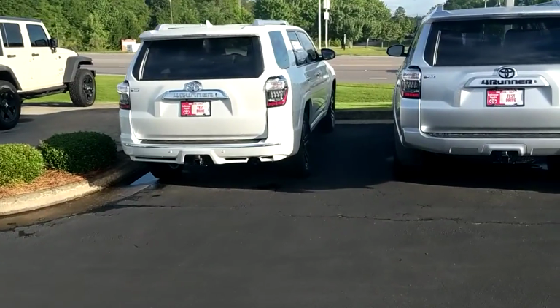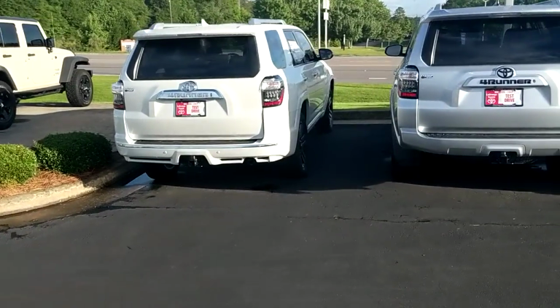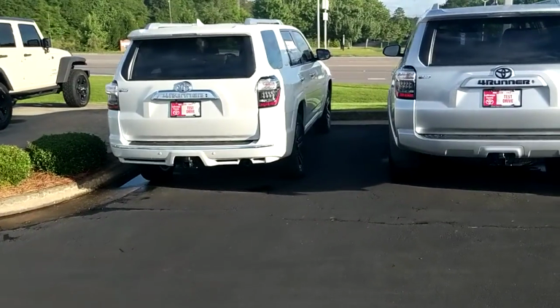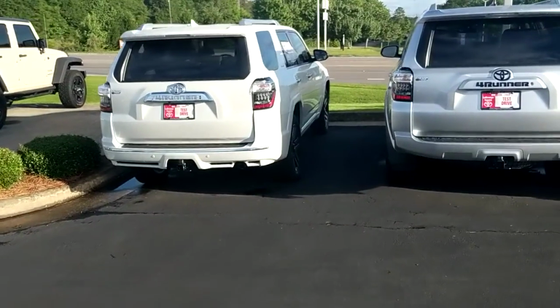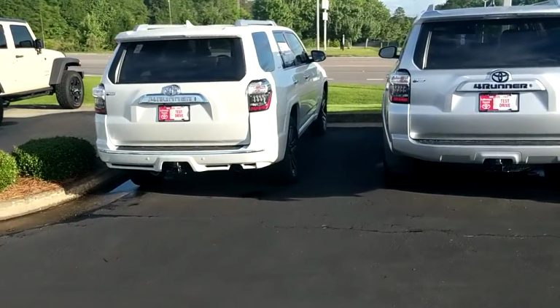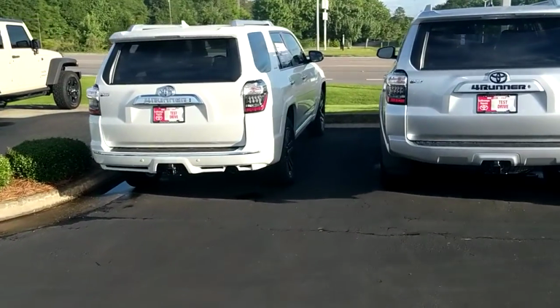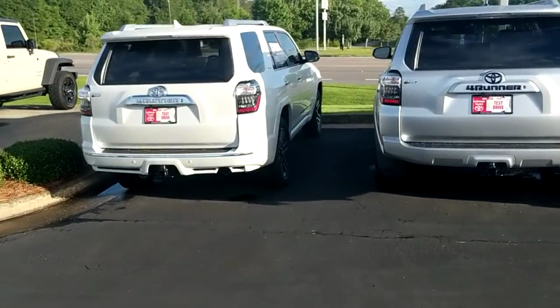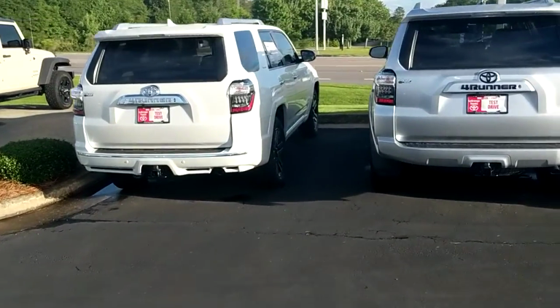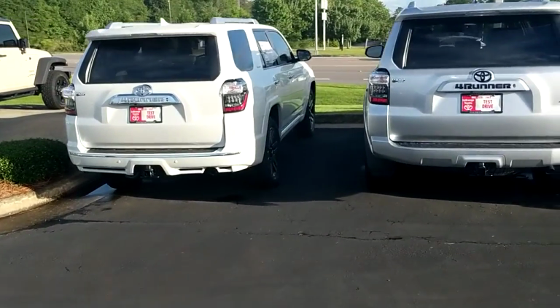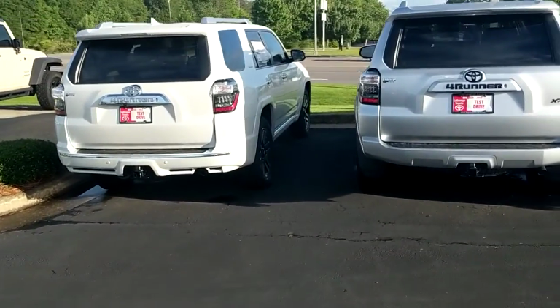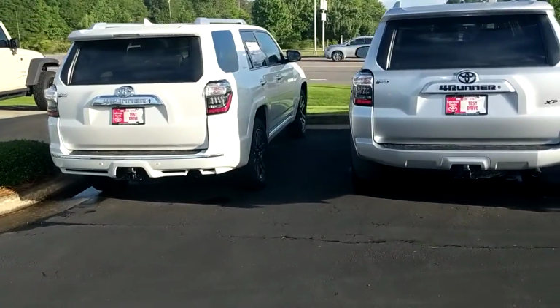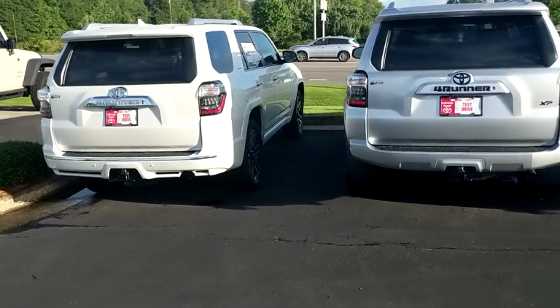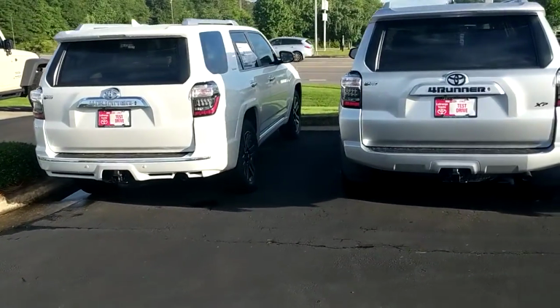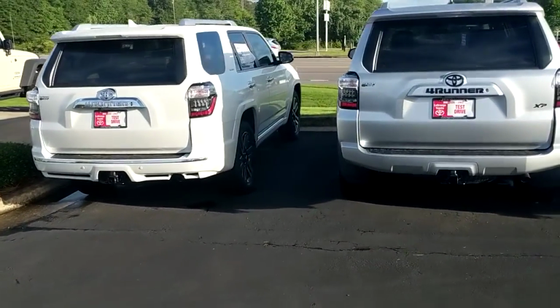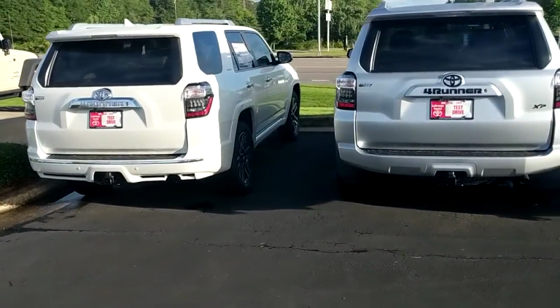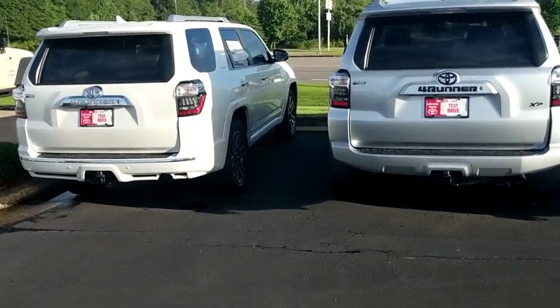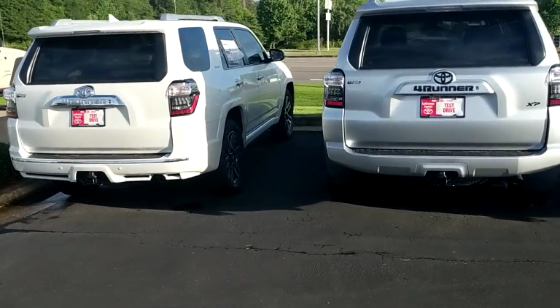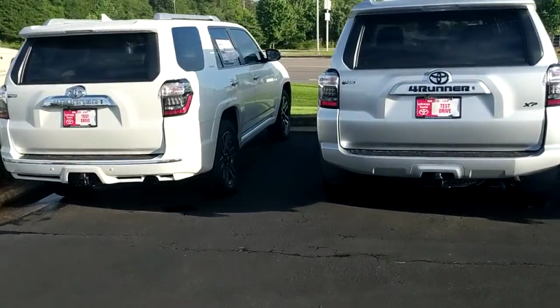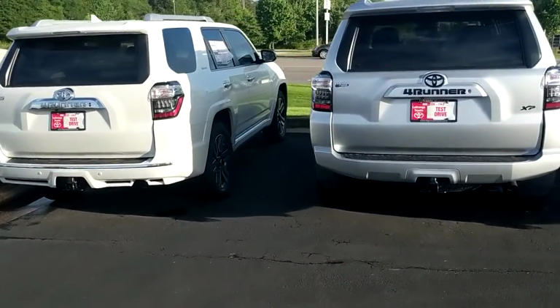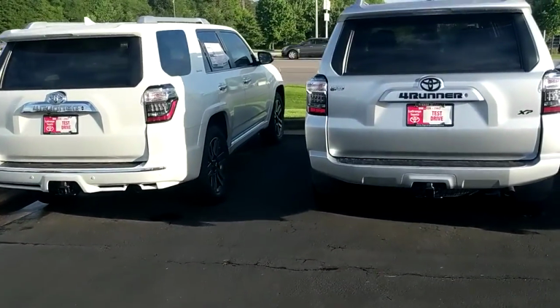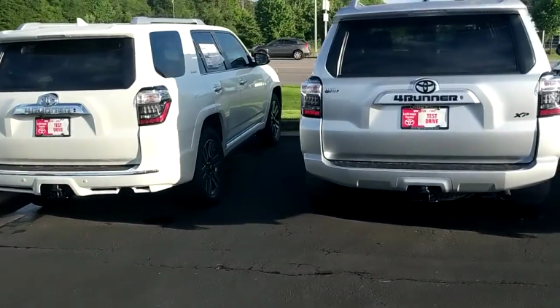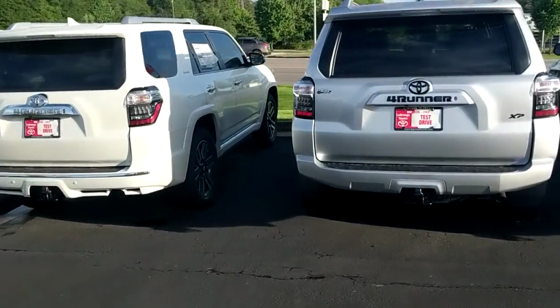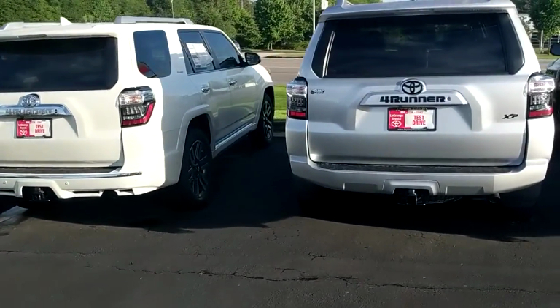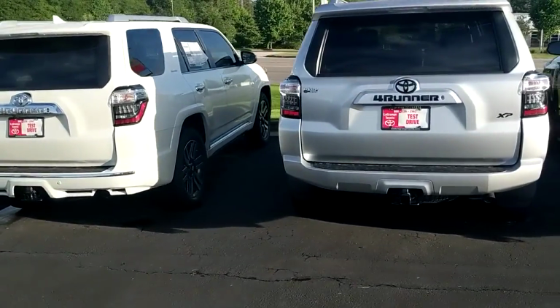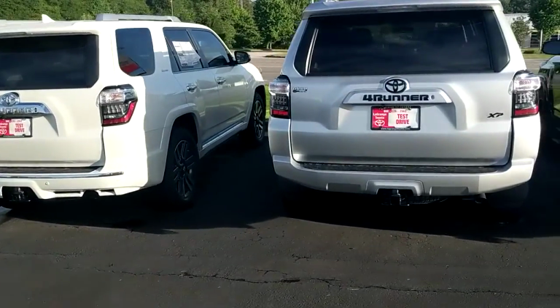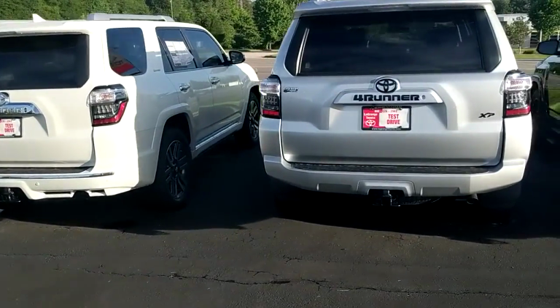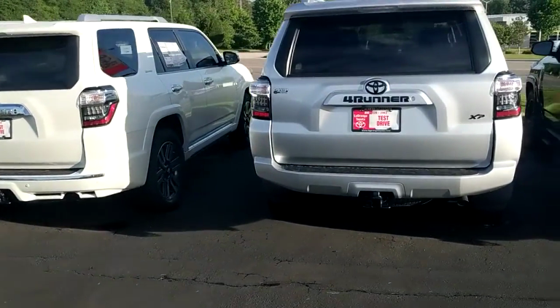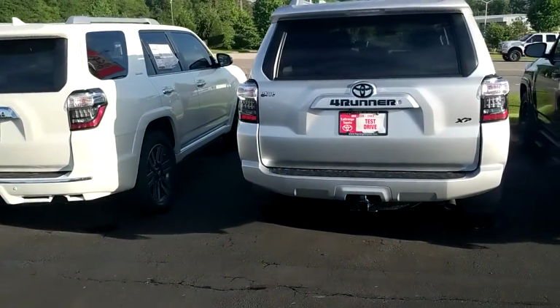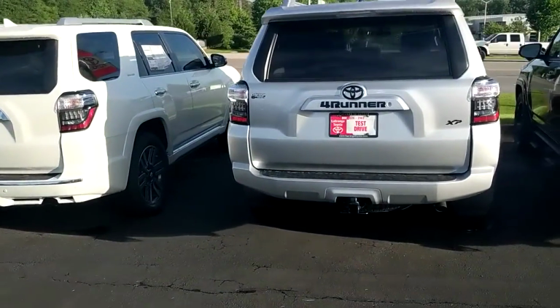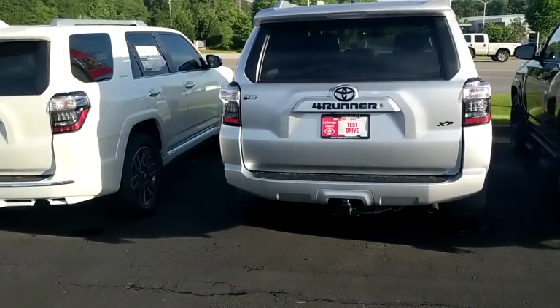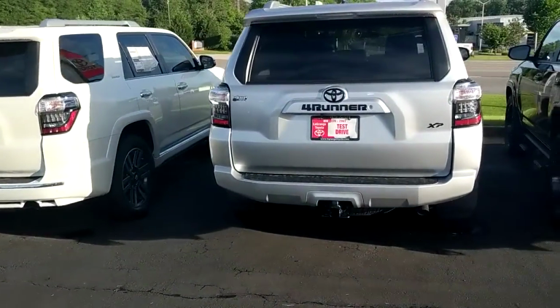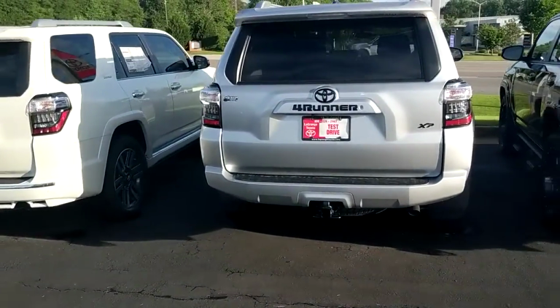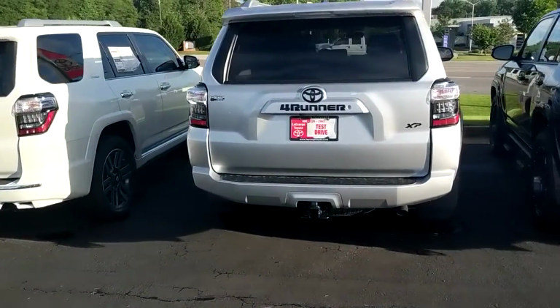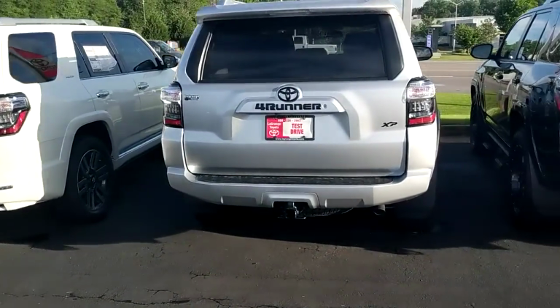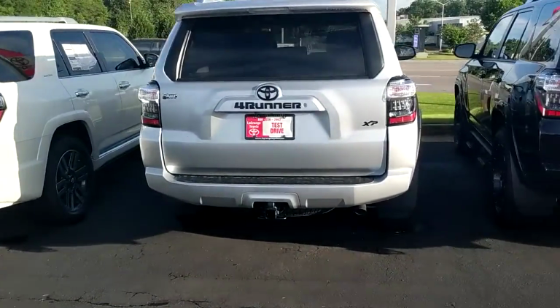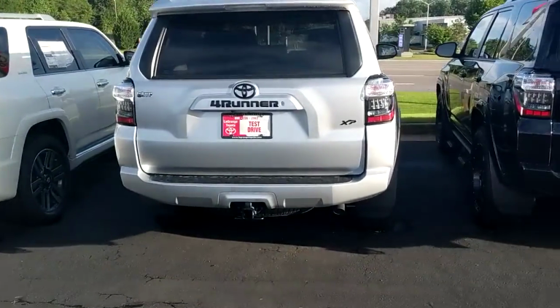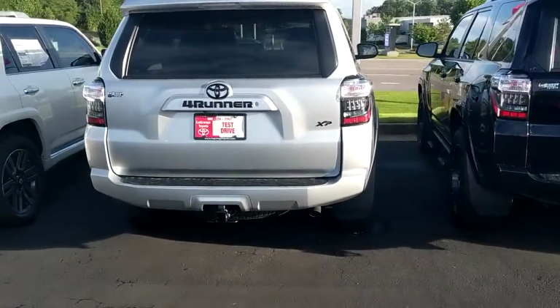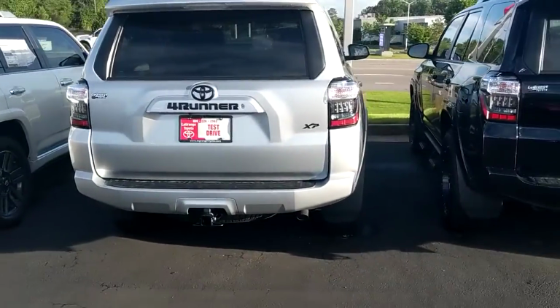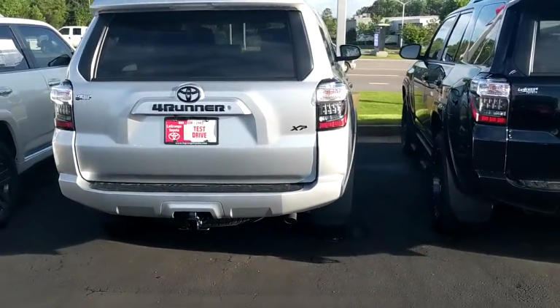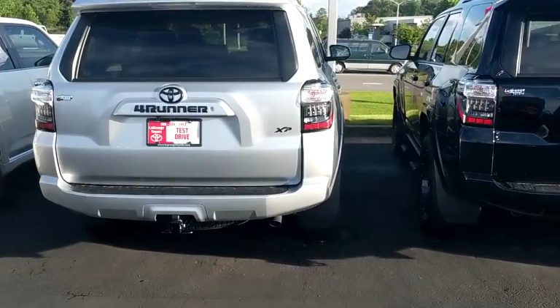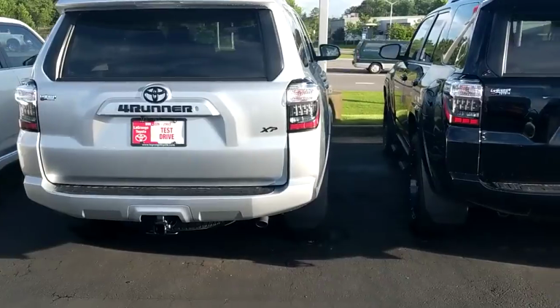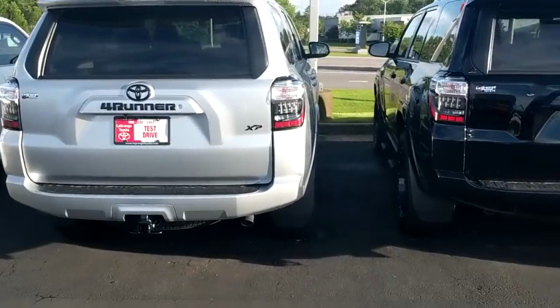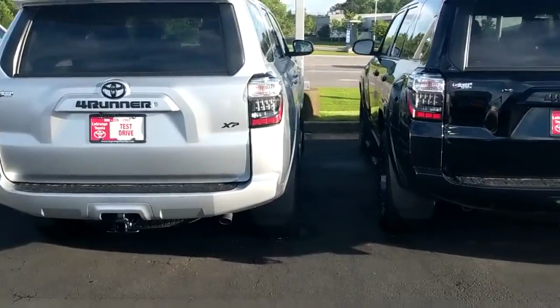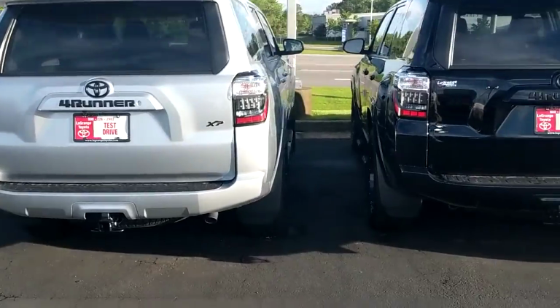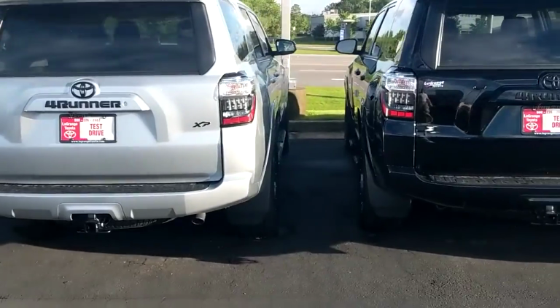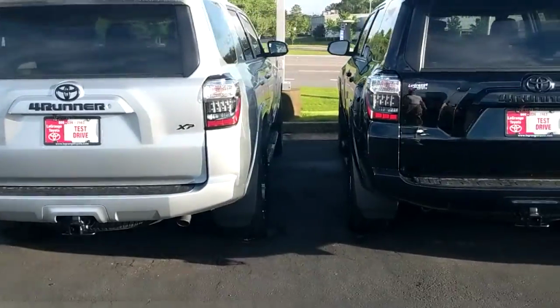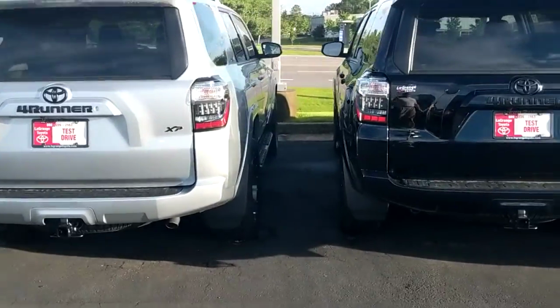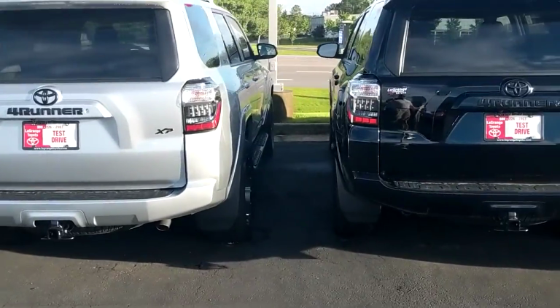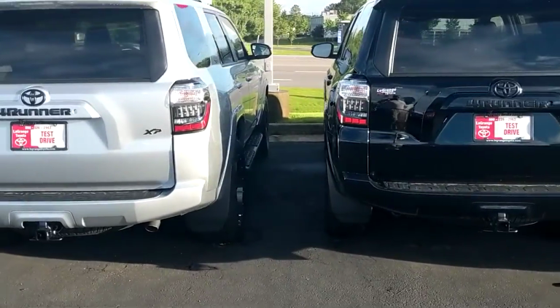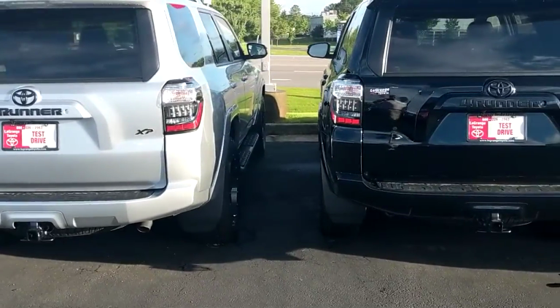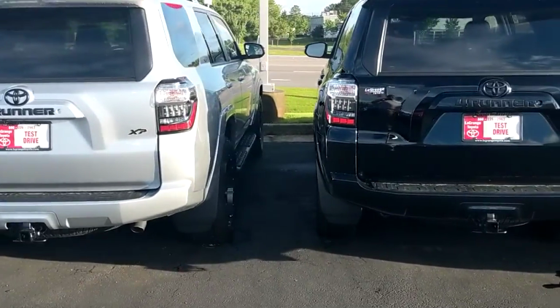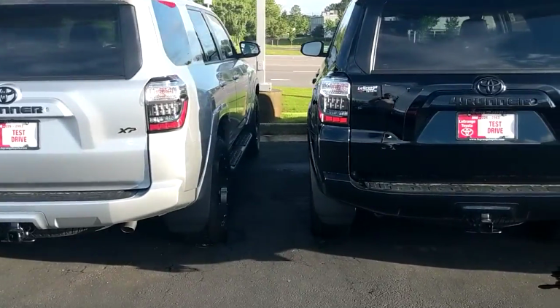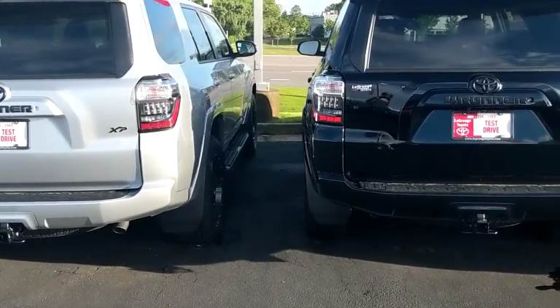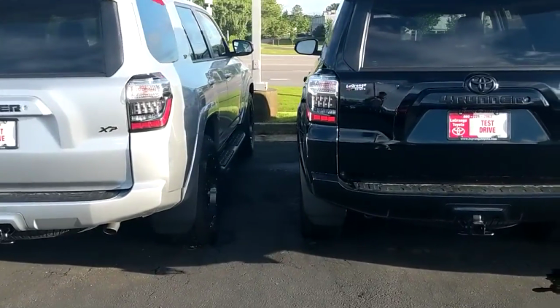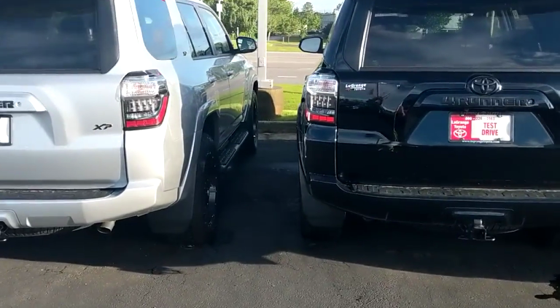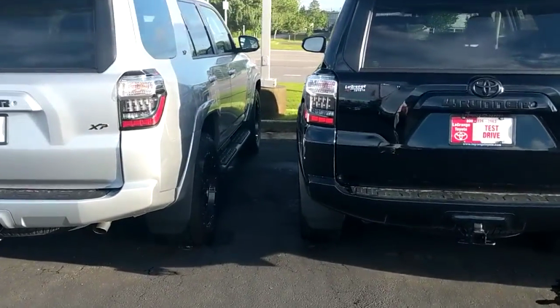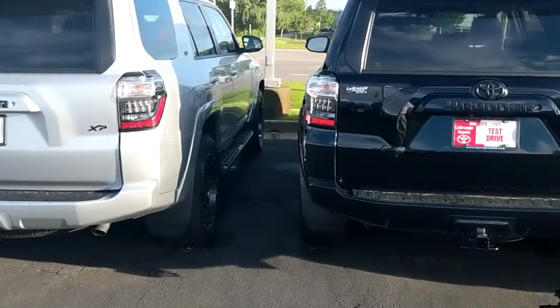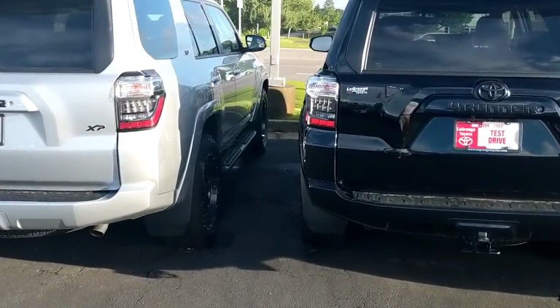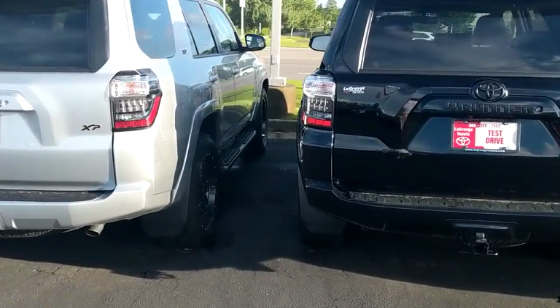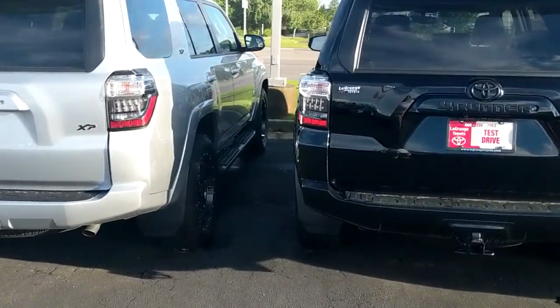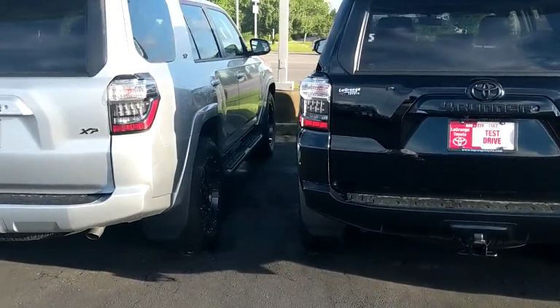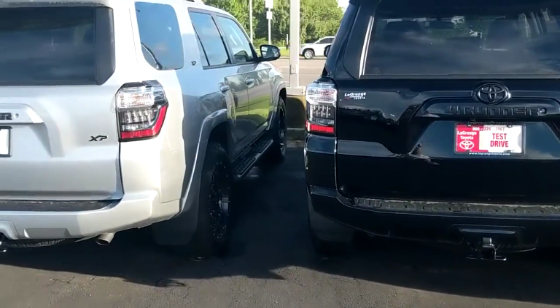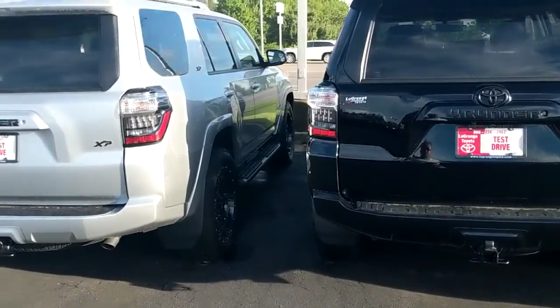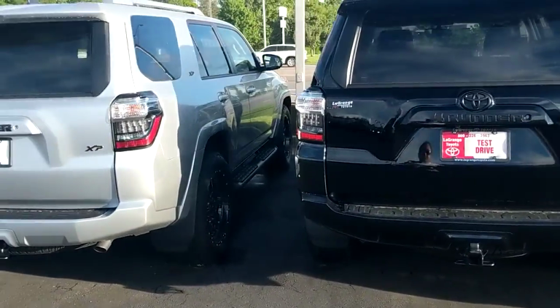How's it going, Michael? This is Garrett Durth here at LaGrange Toyota. I'm going to show you some of the 4Runners we've got here. We have a ton of them.